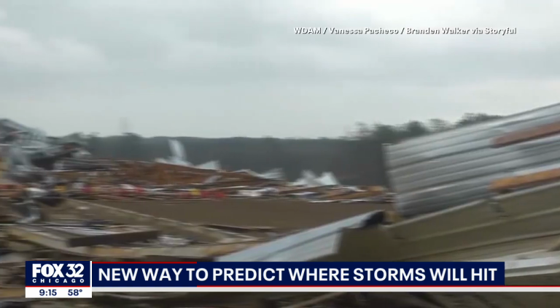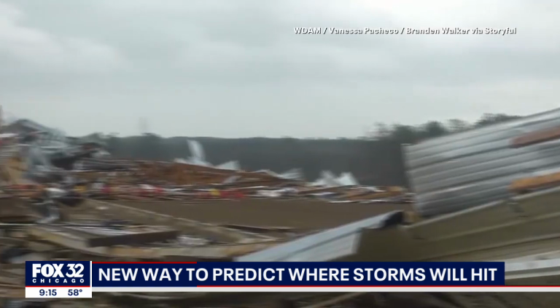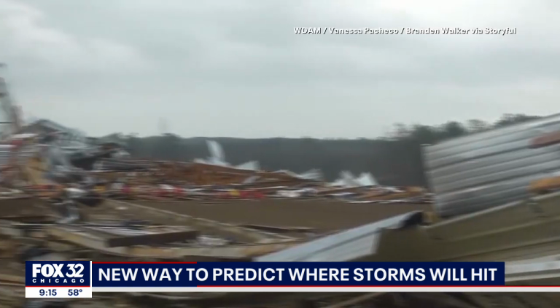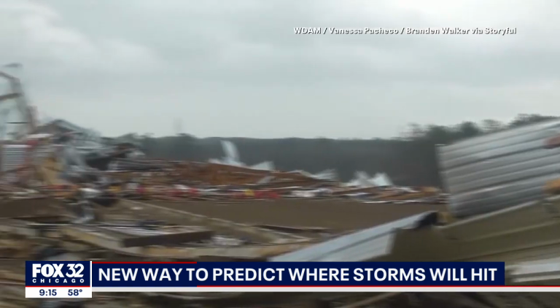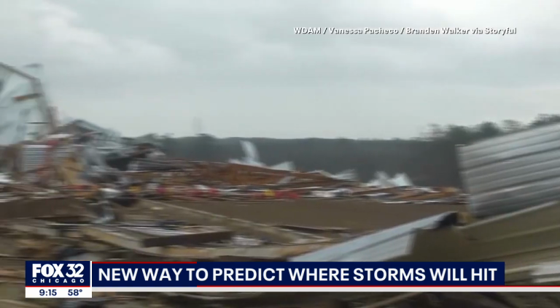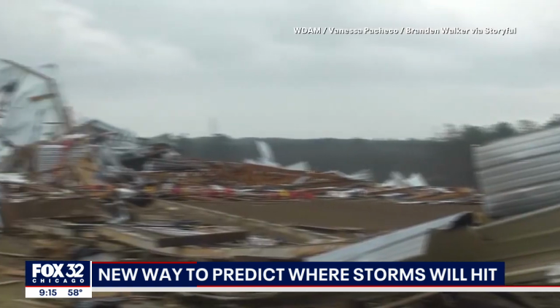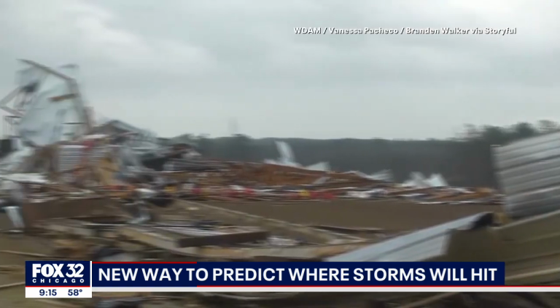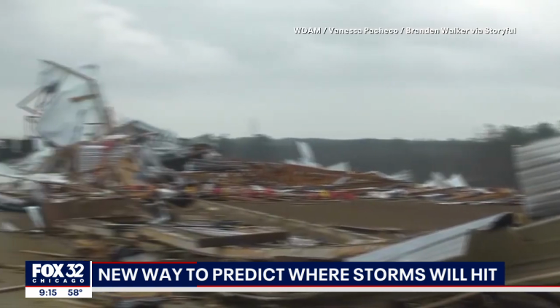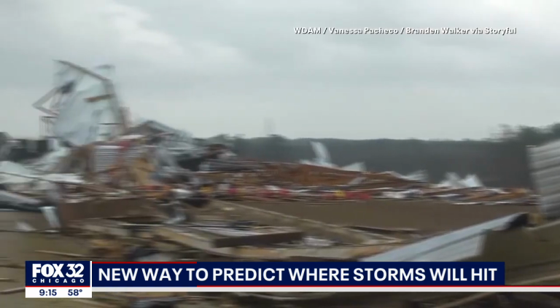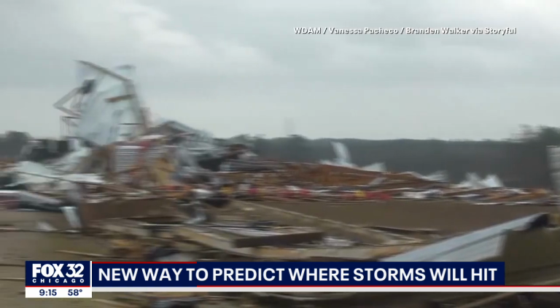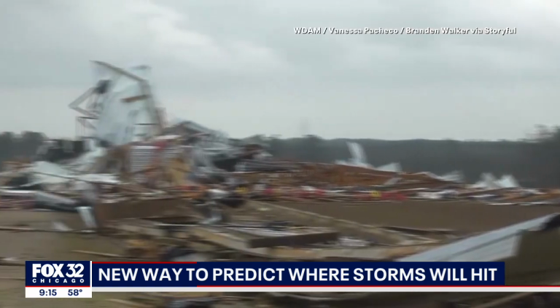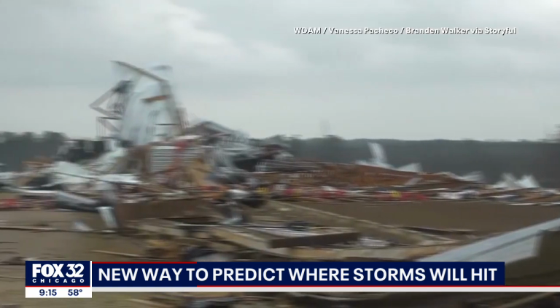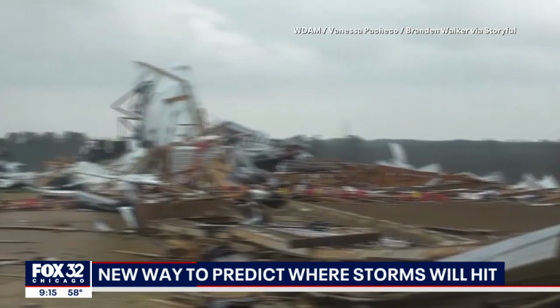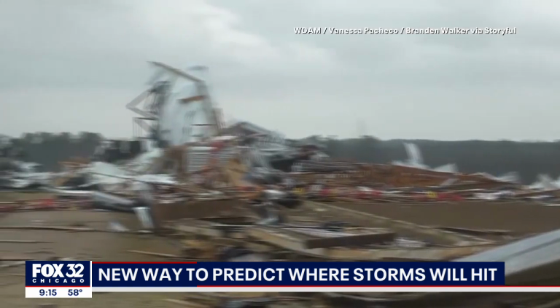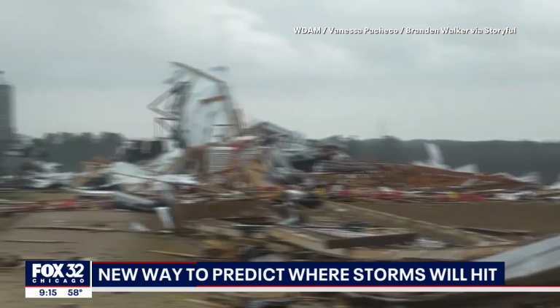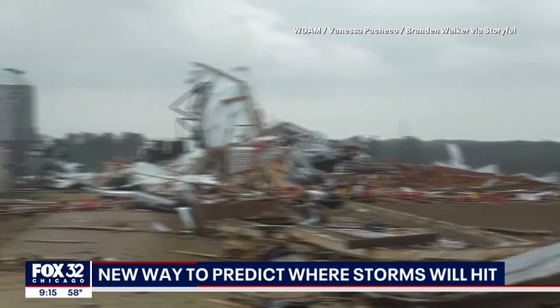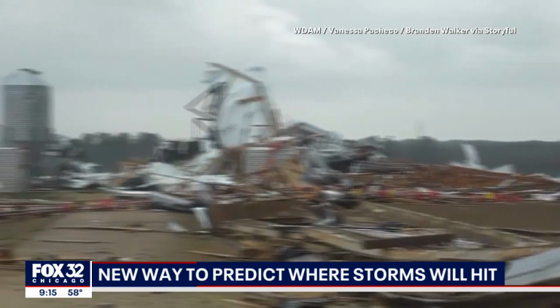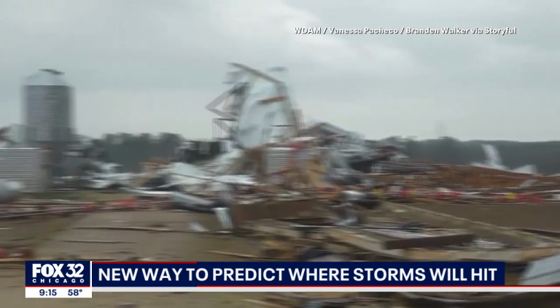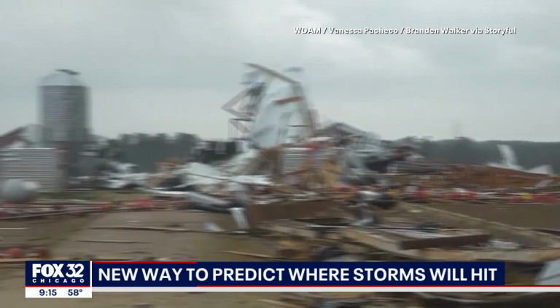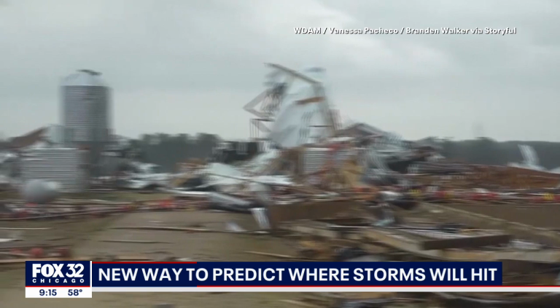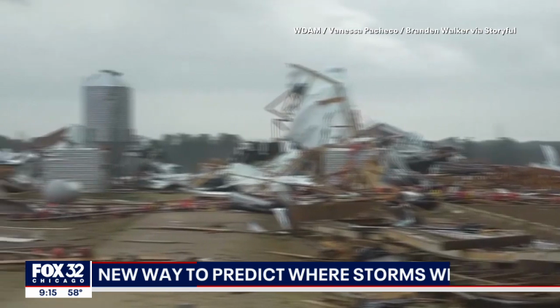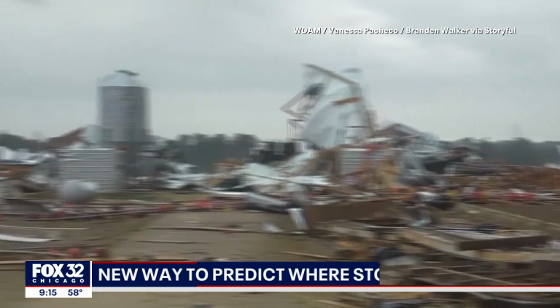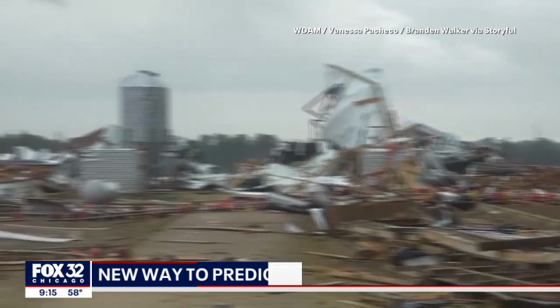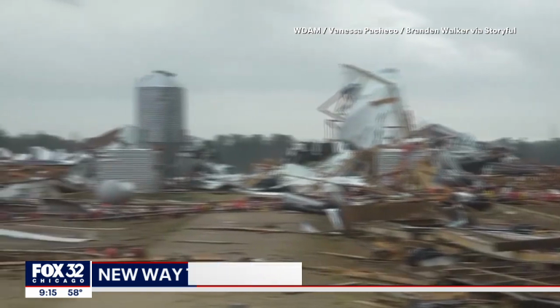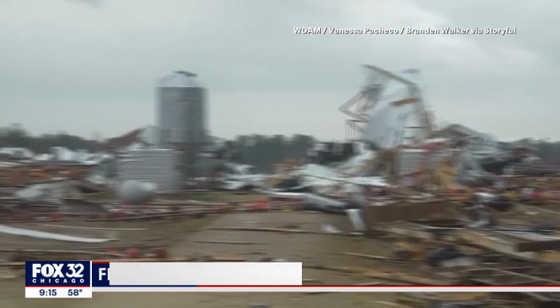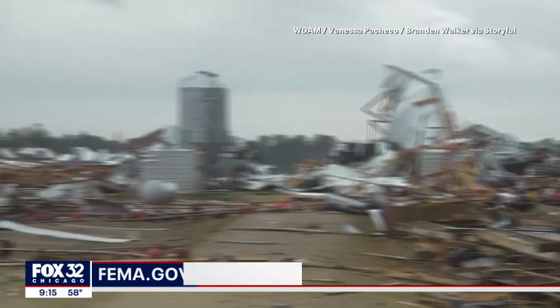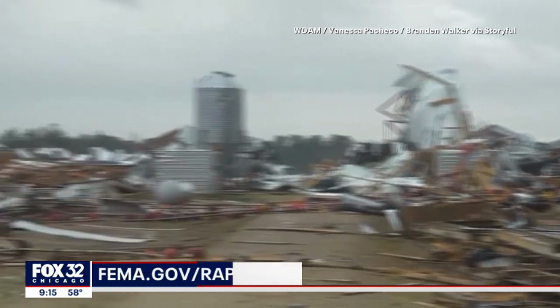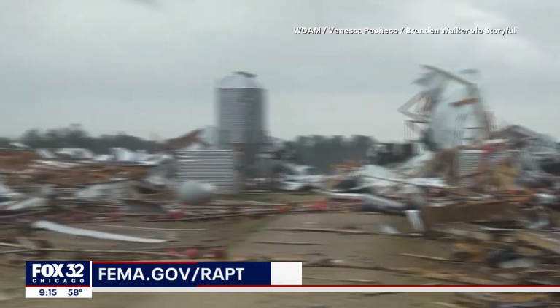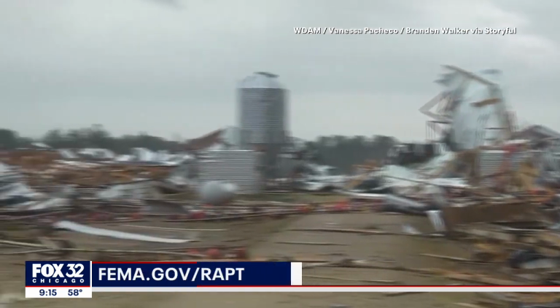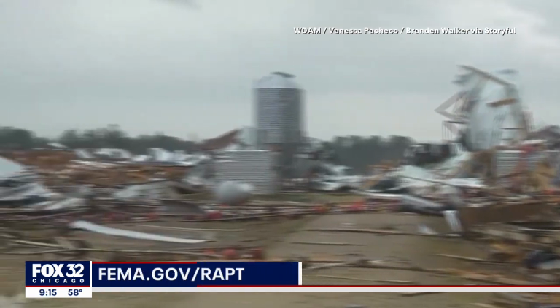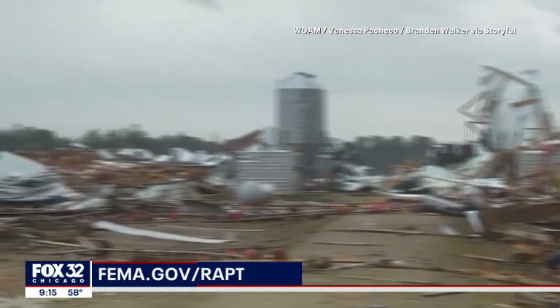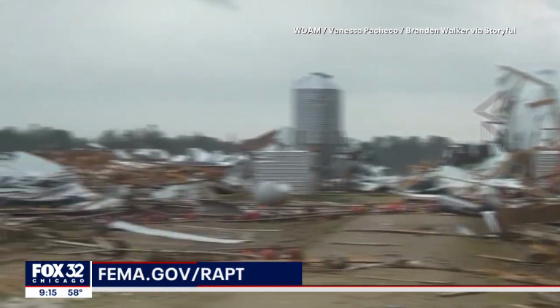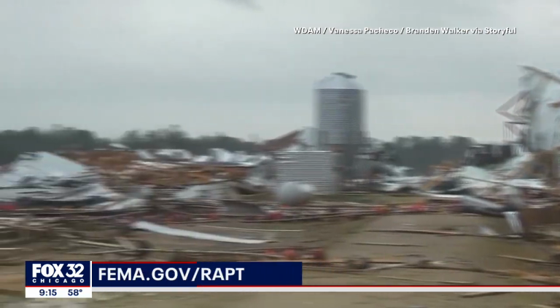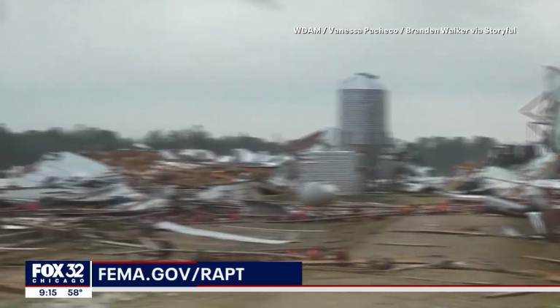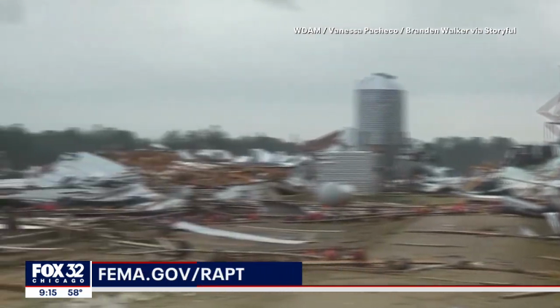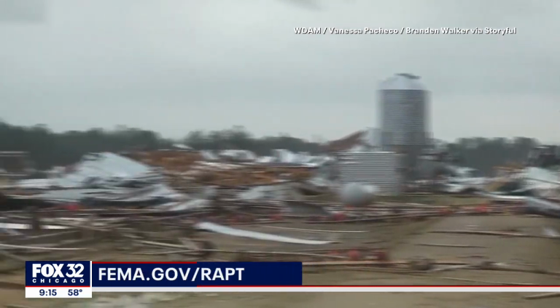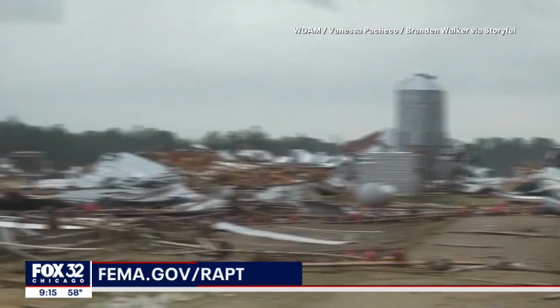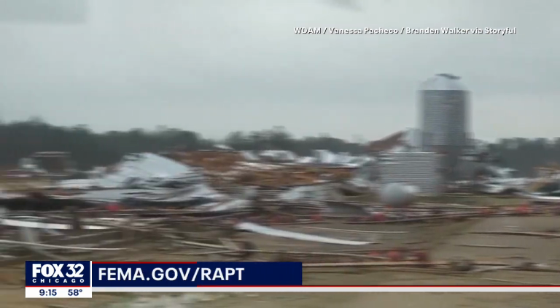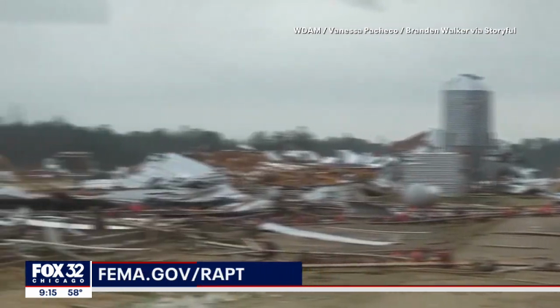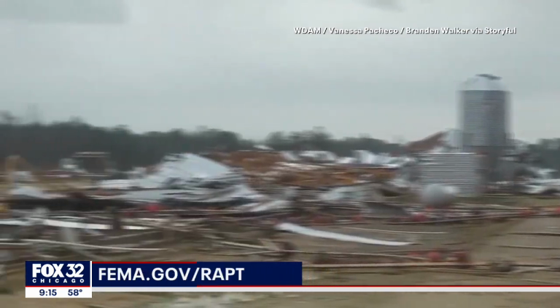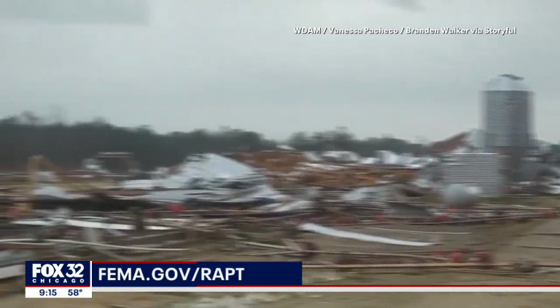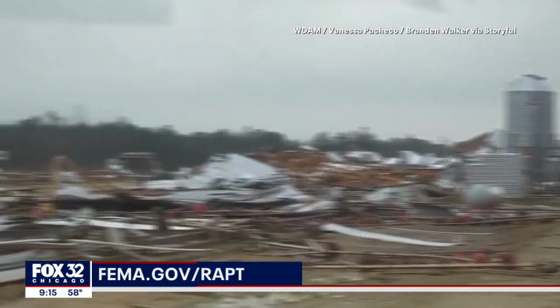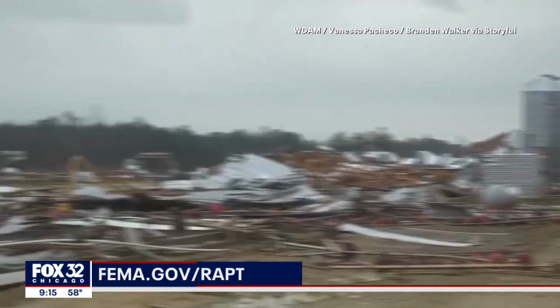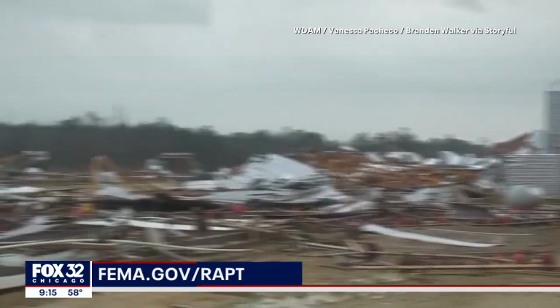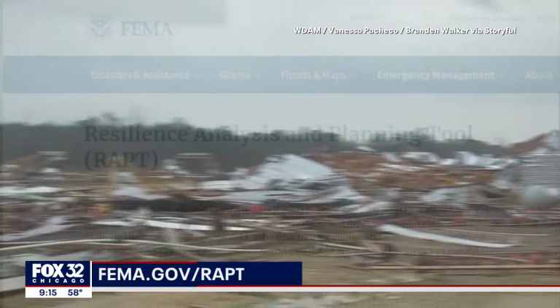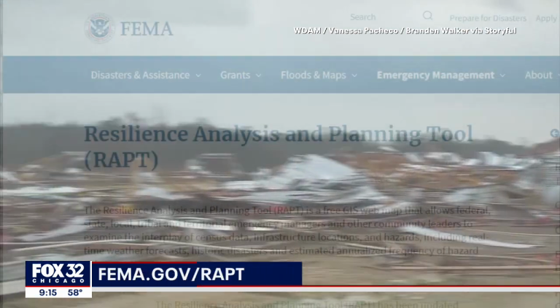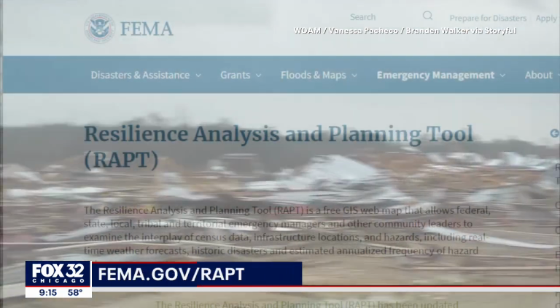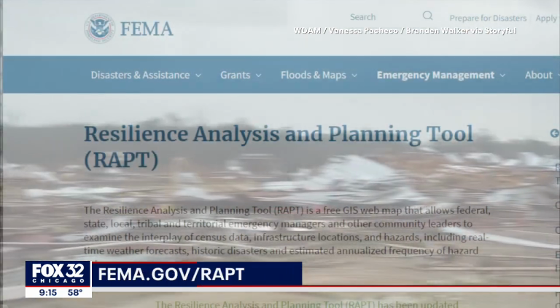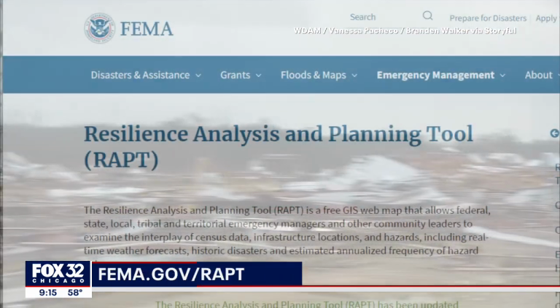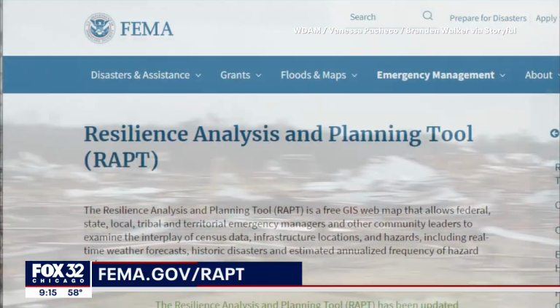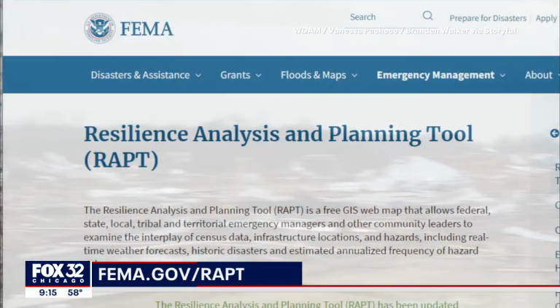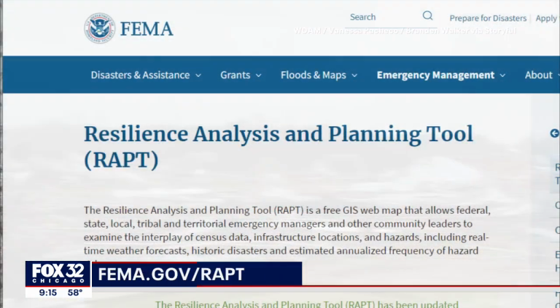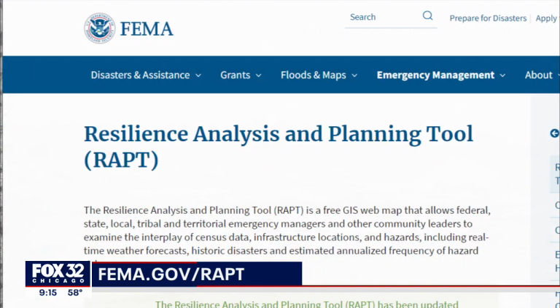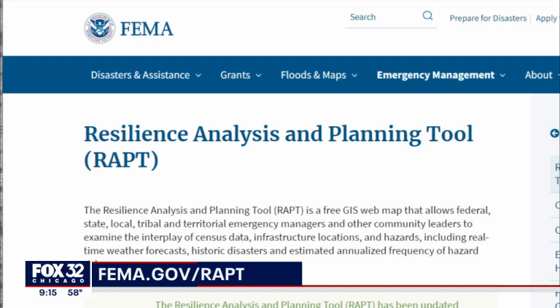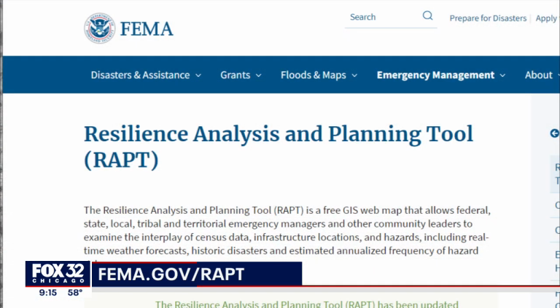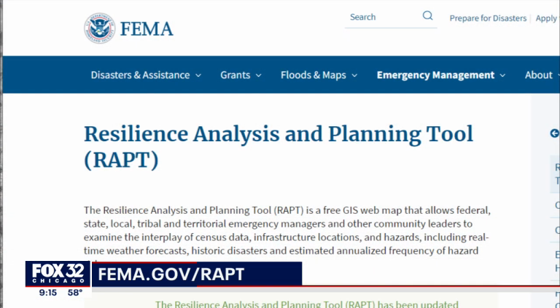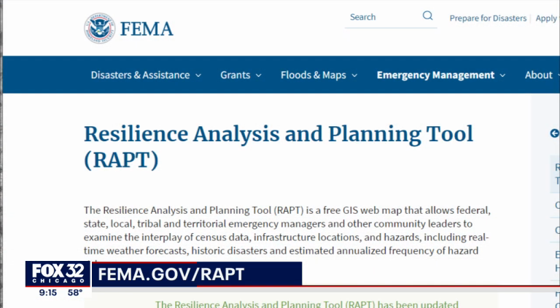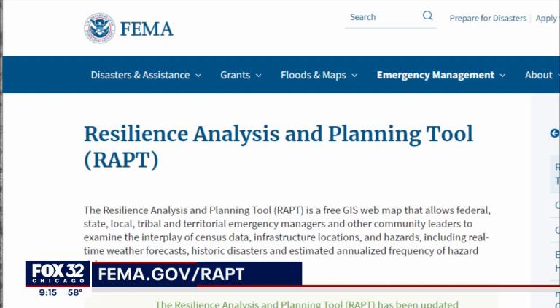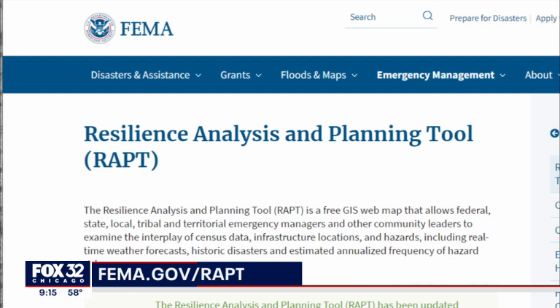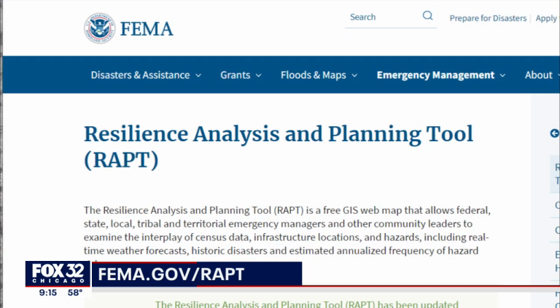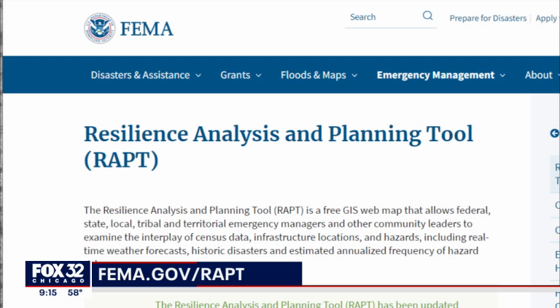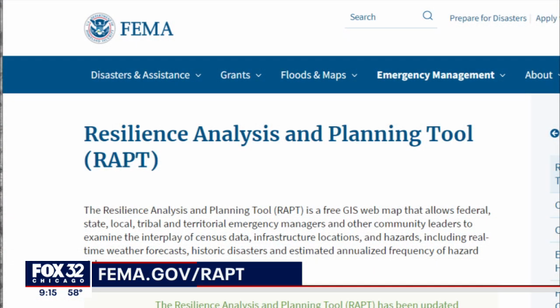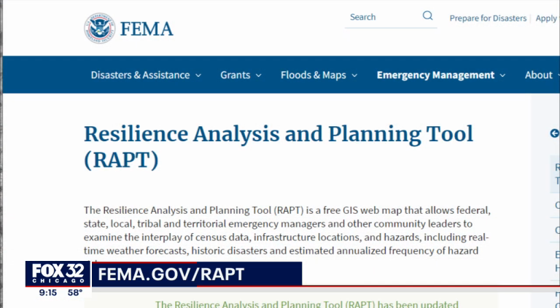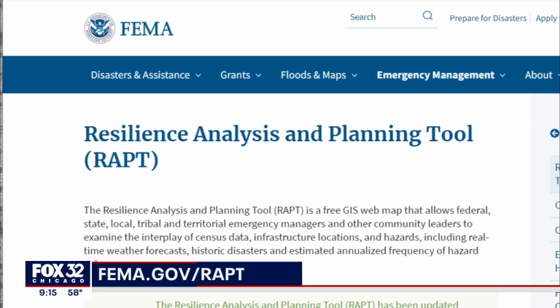Want to know the risk for severe weather in your neighborhood? Anyone can explore RAPT for free at fema.gov/RAPT.